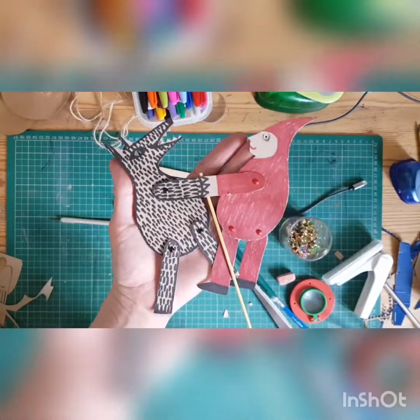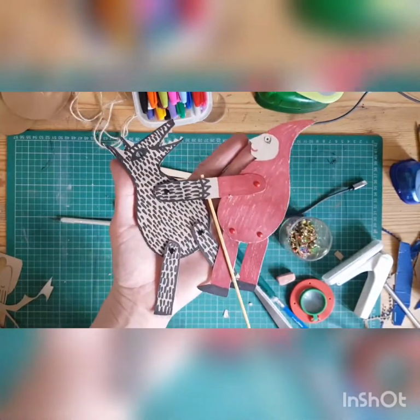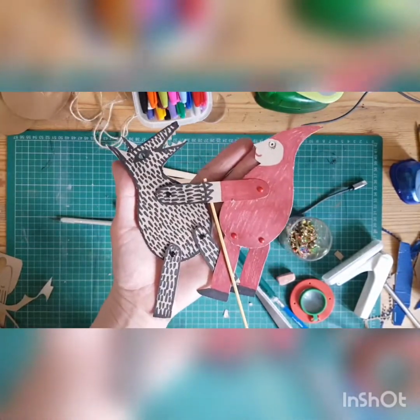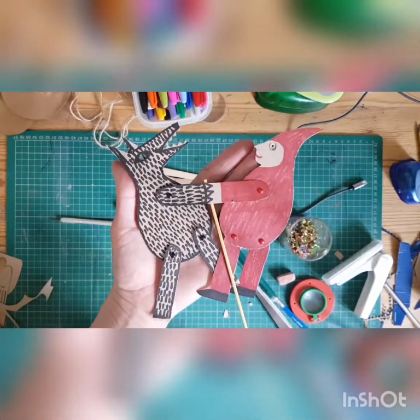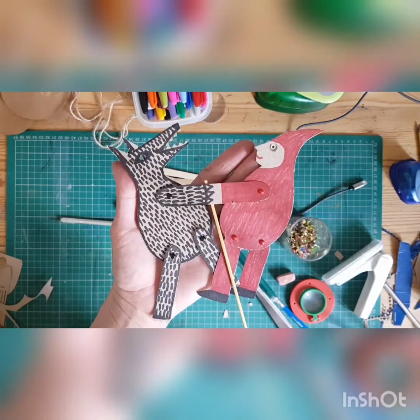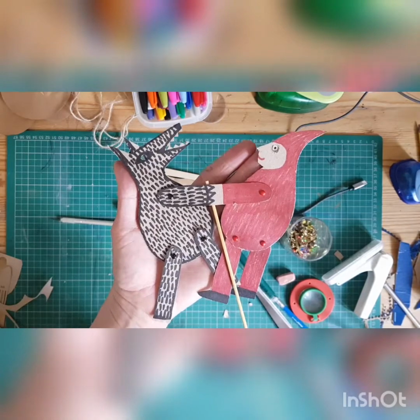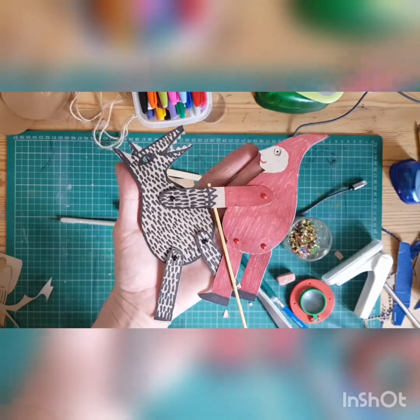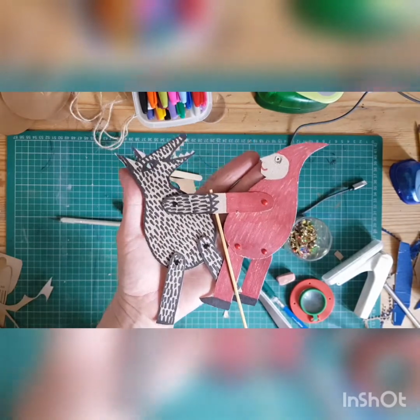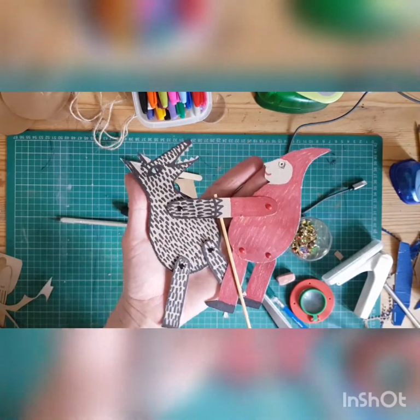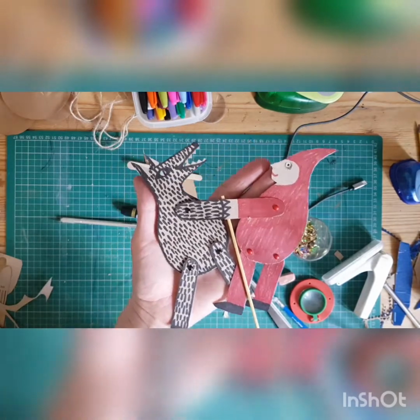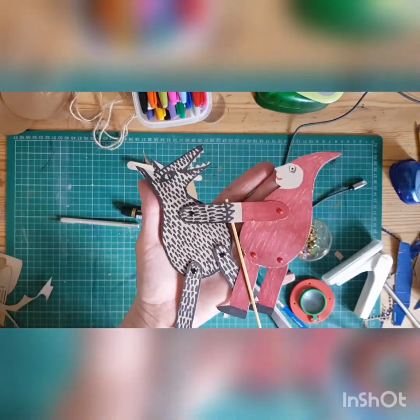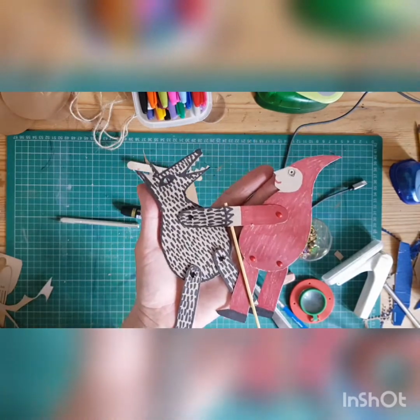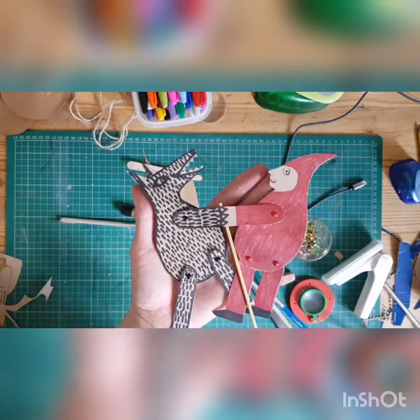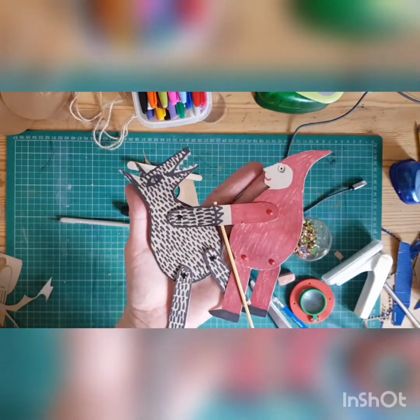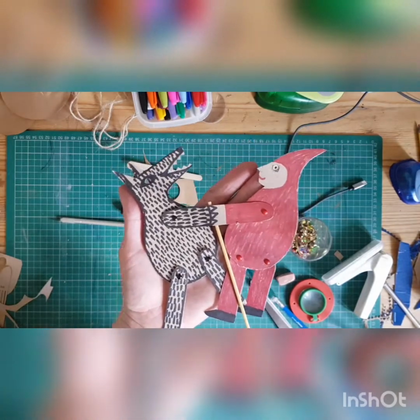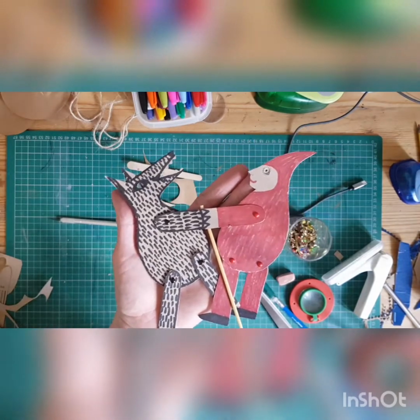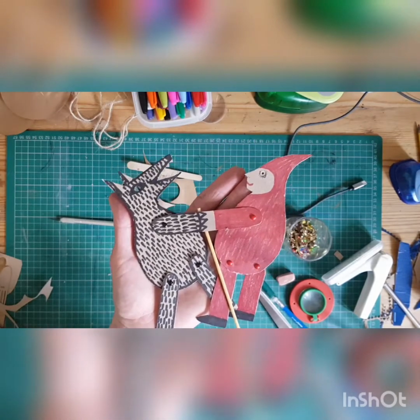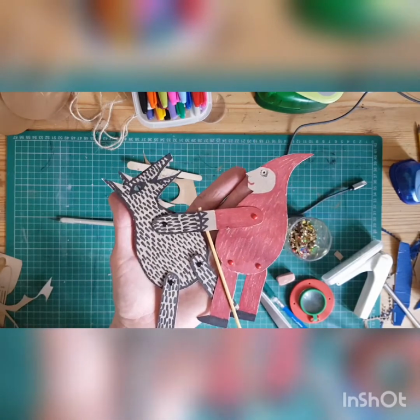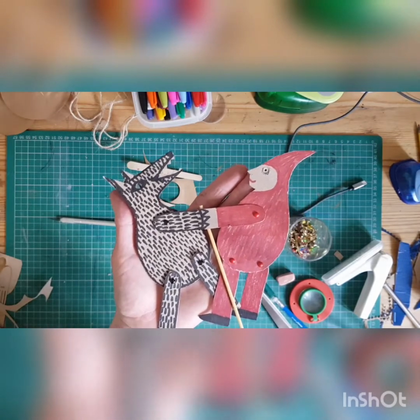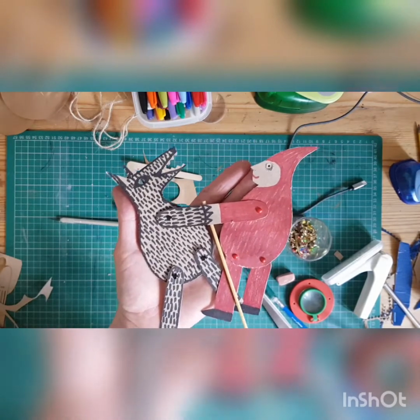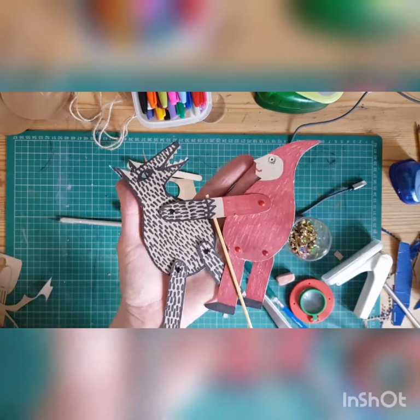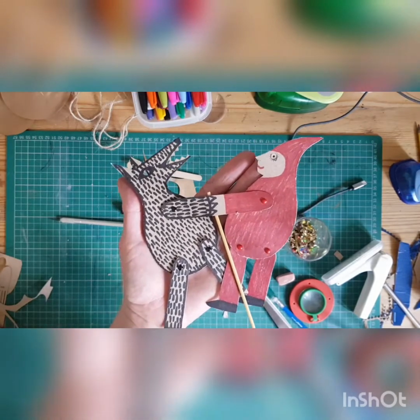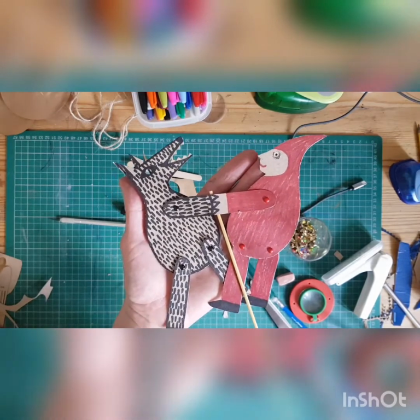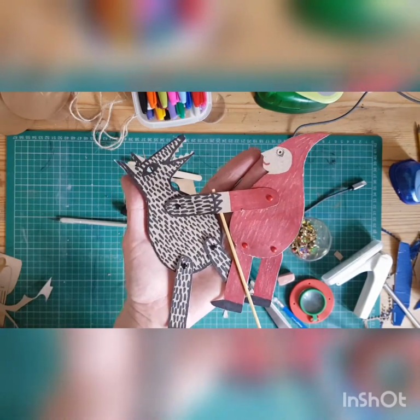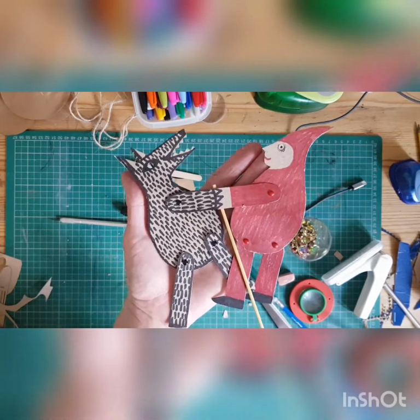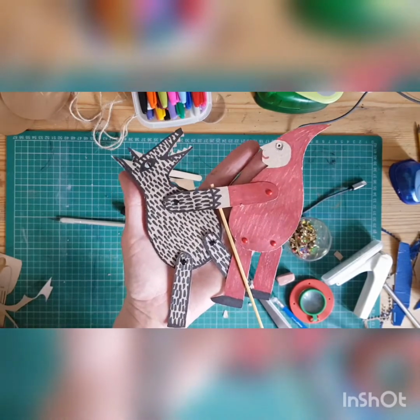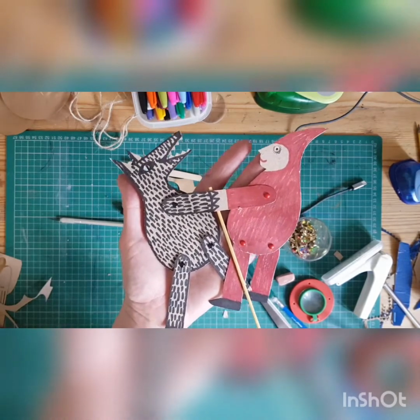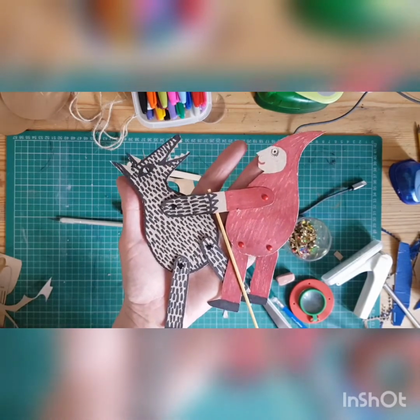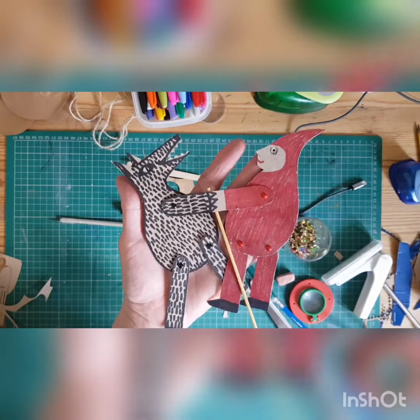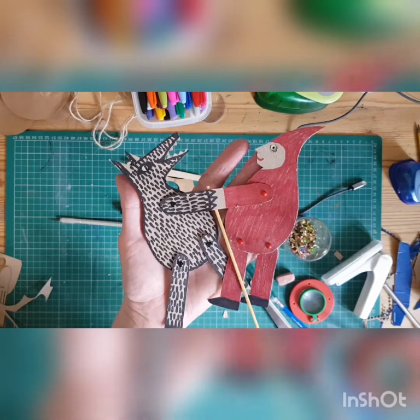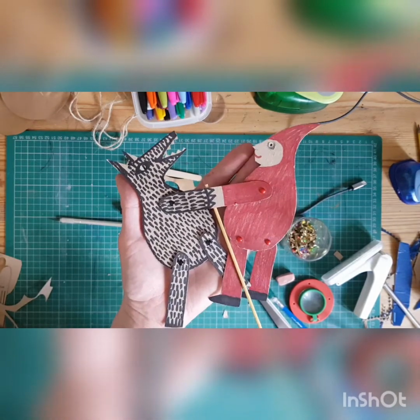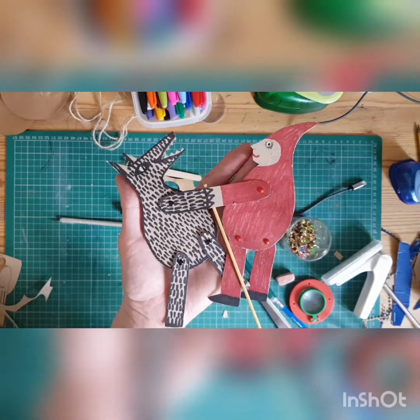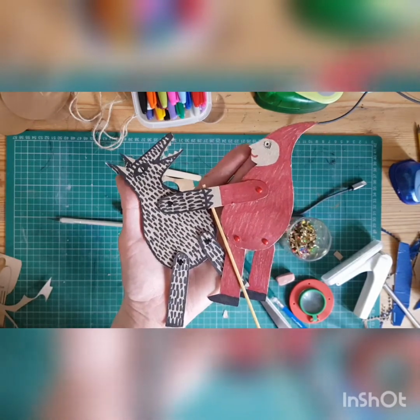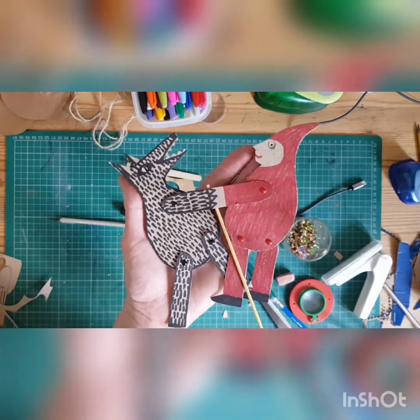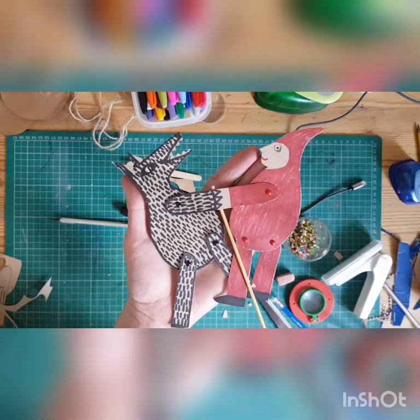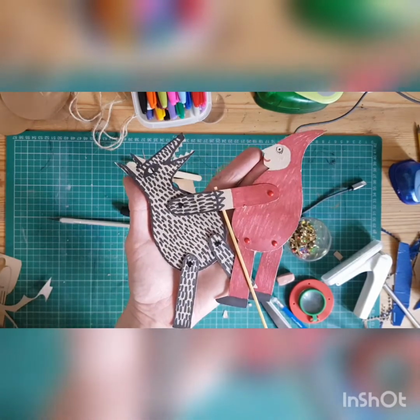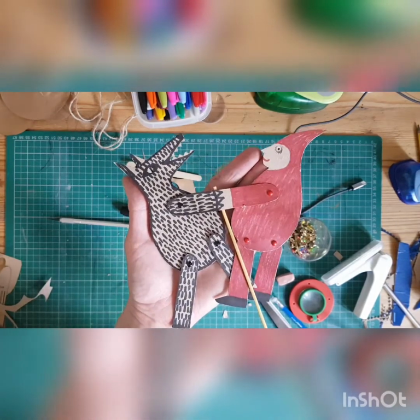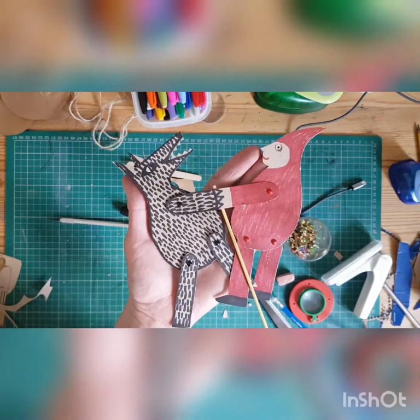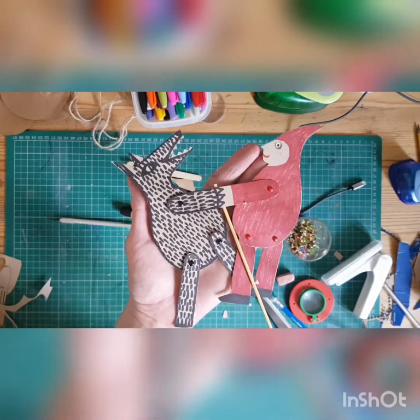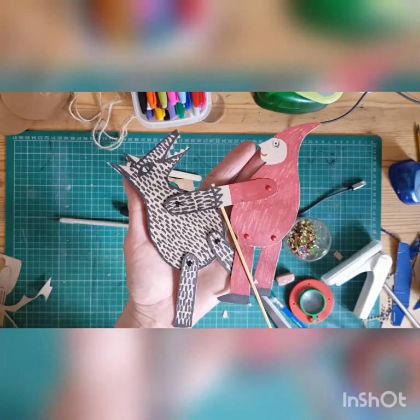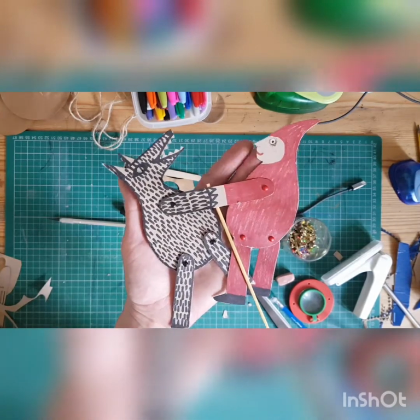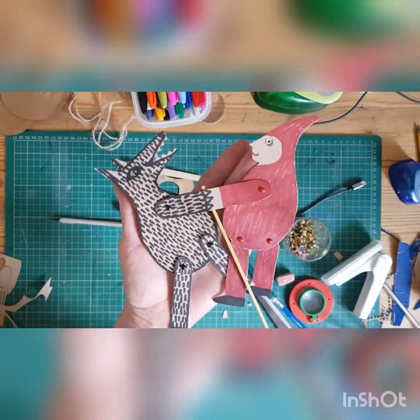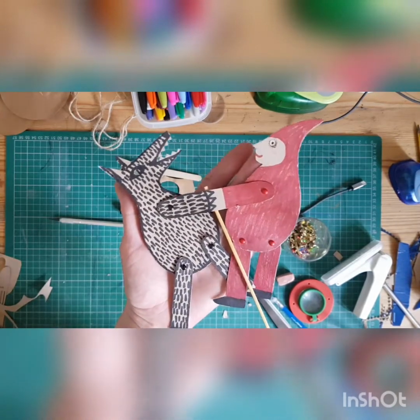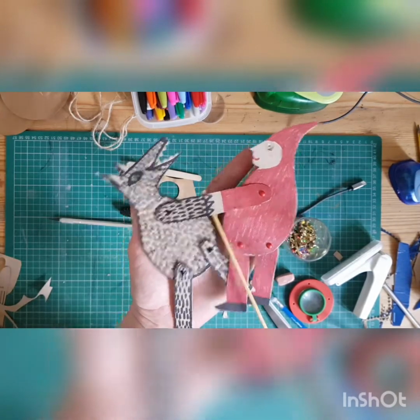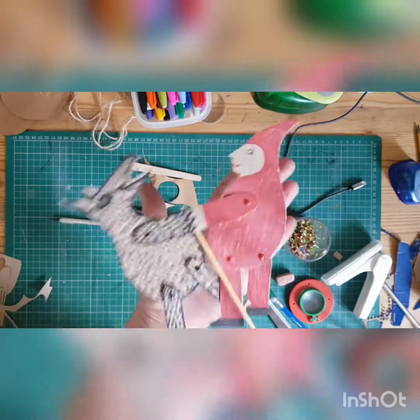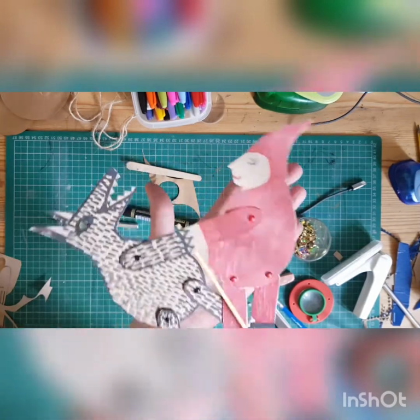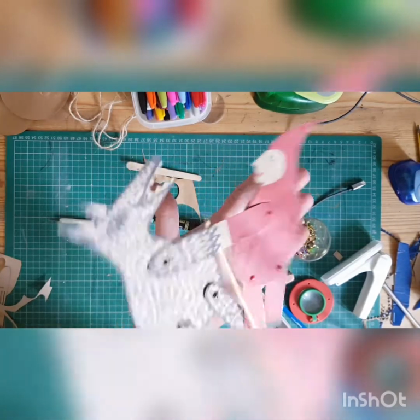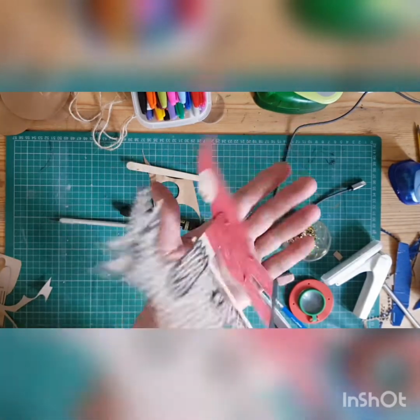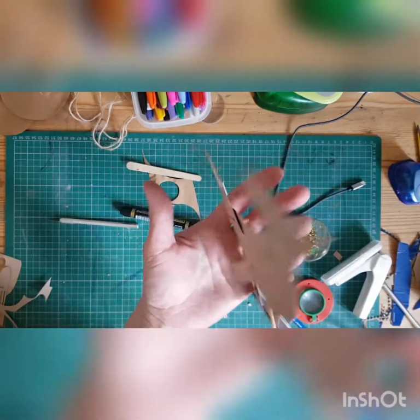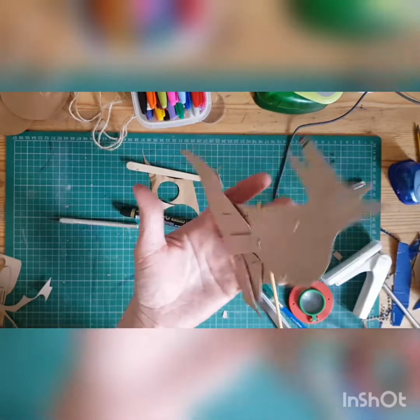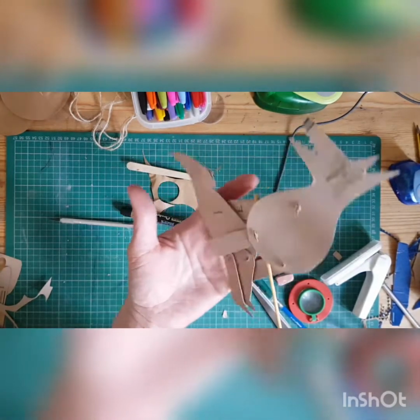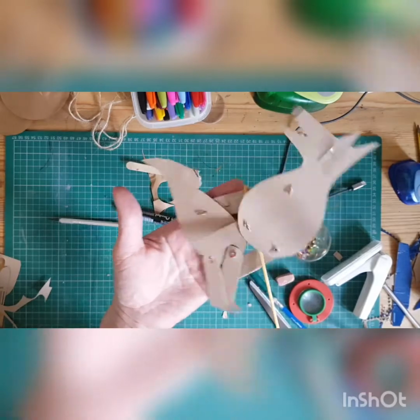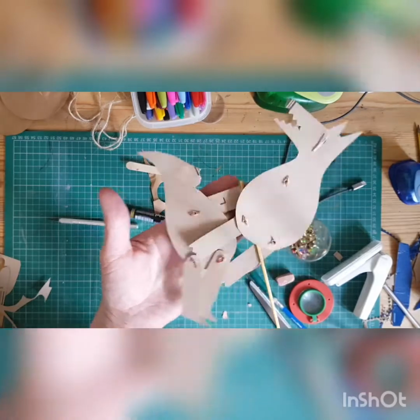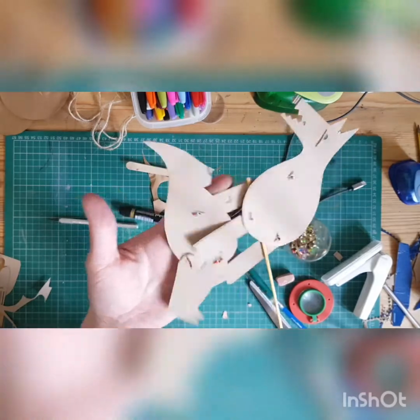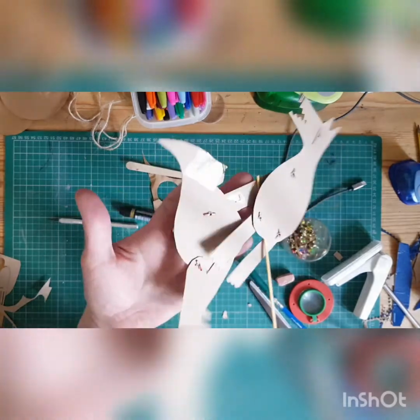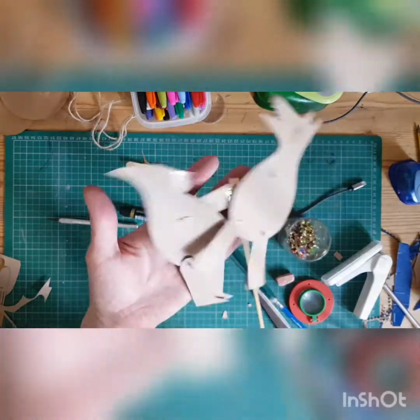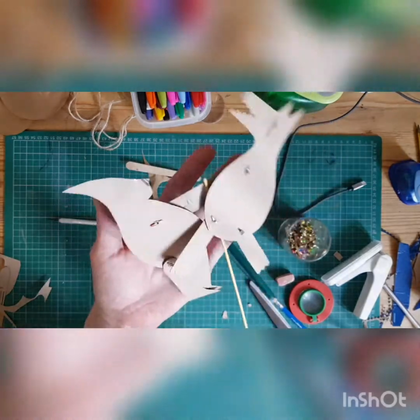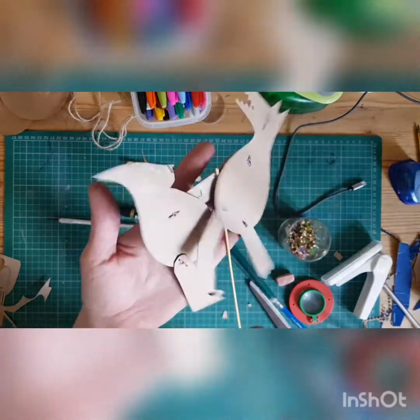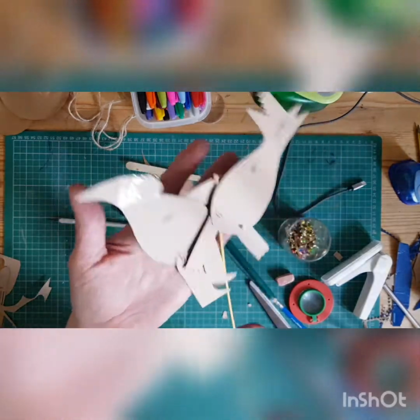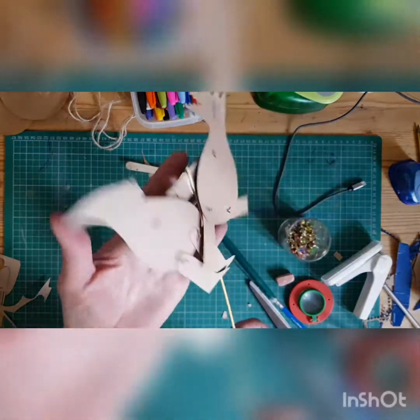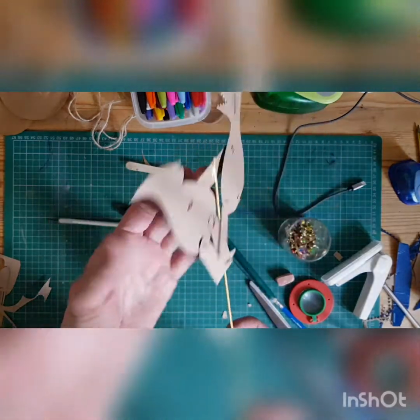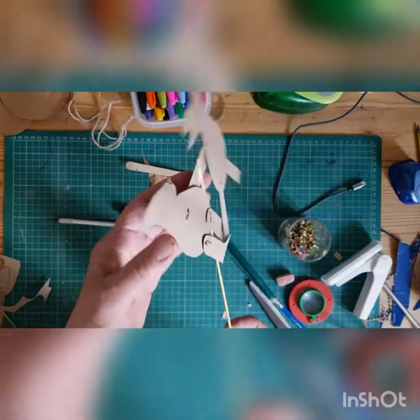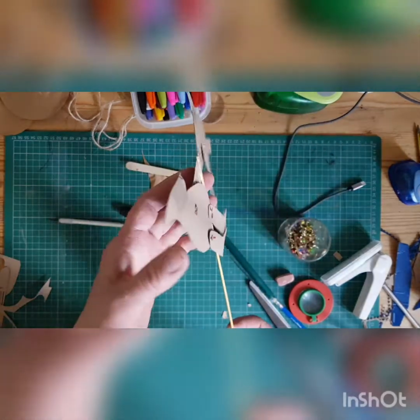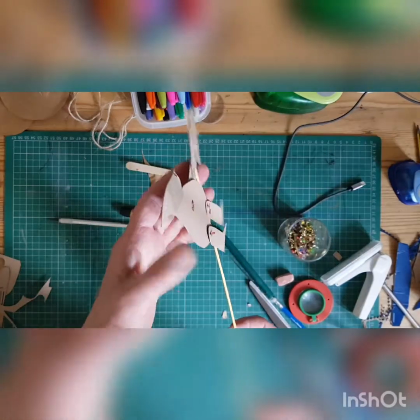So I'm going to make another example for you as a how-to. There's the back of it.